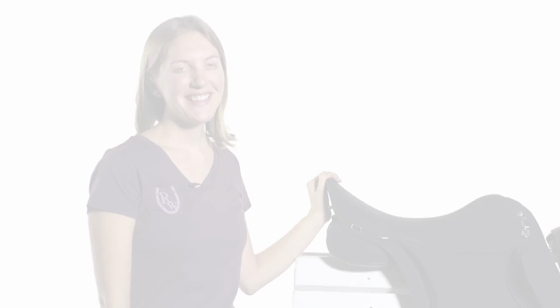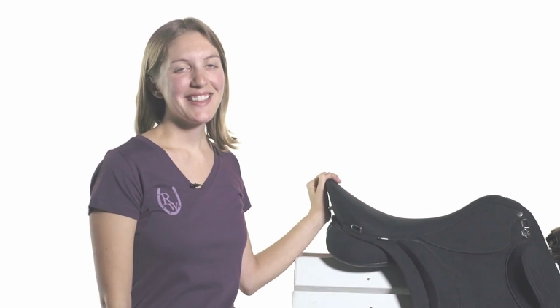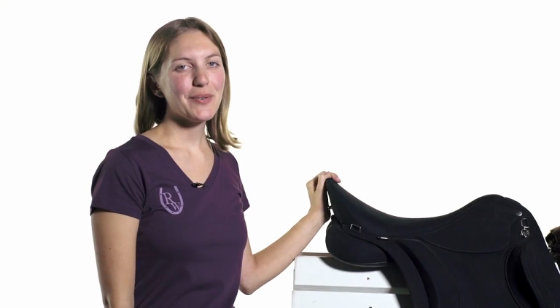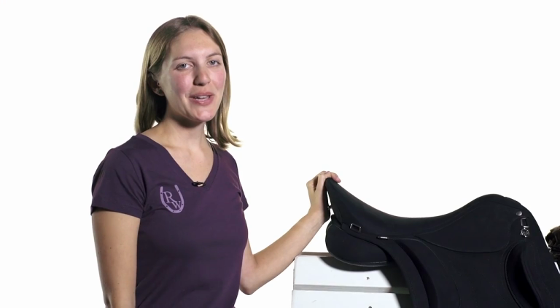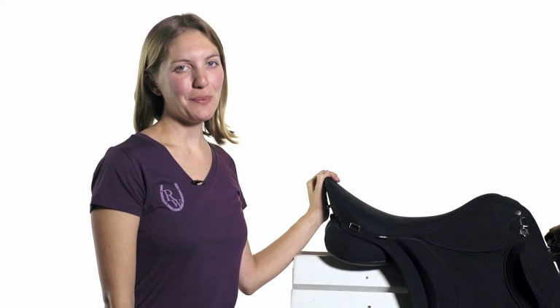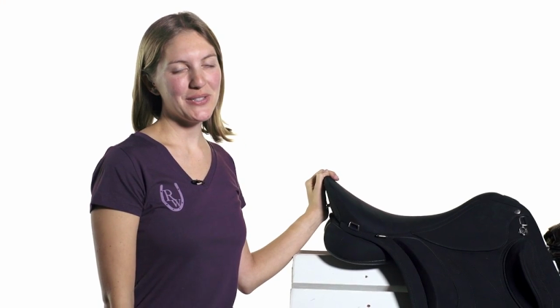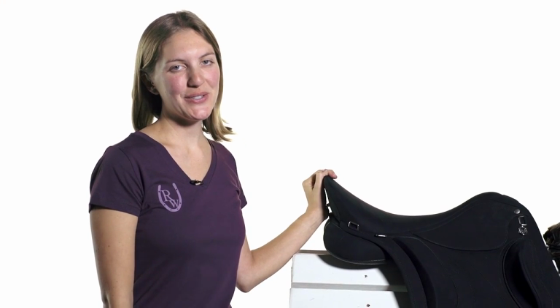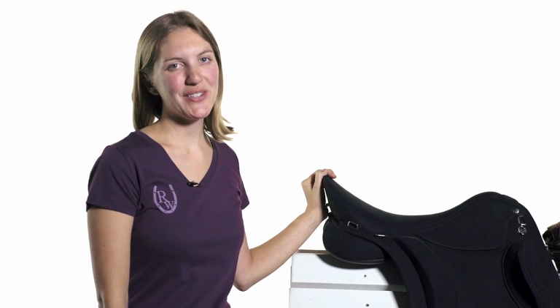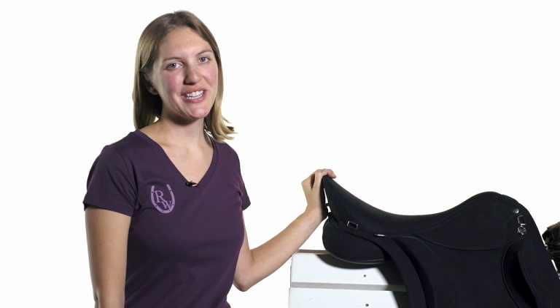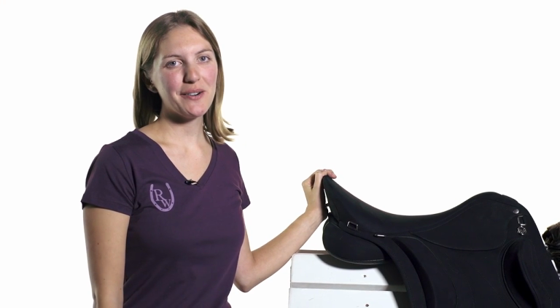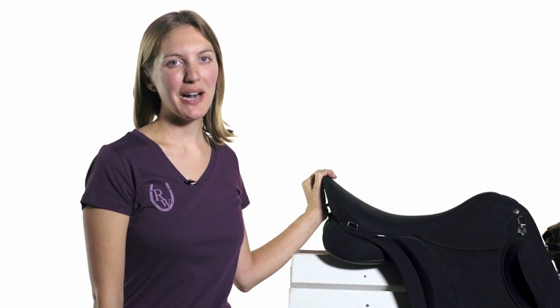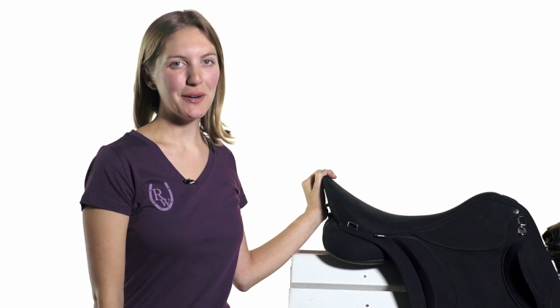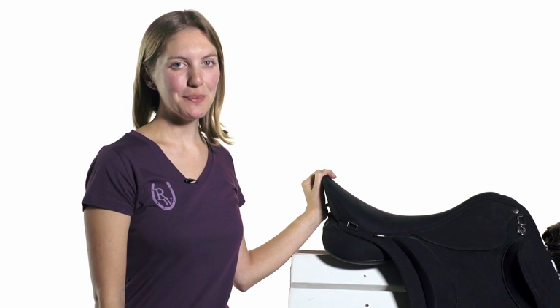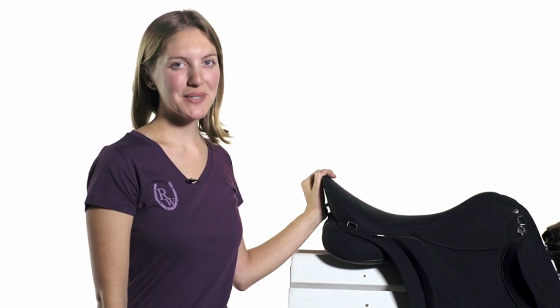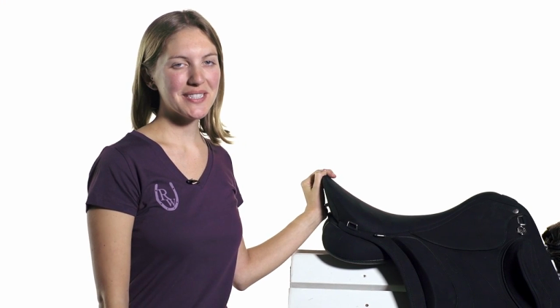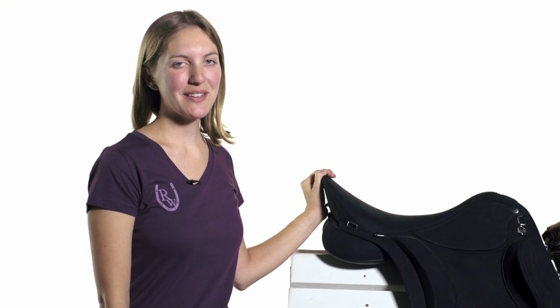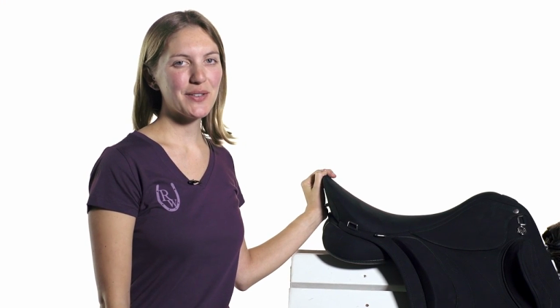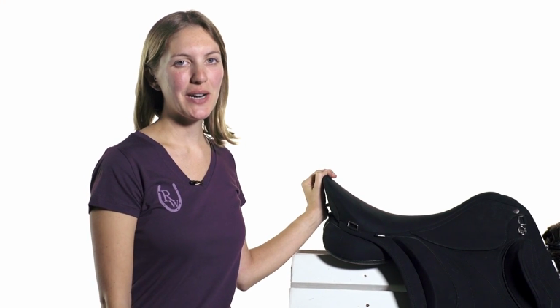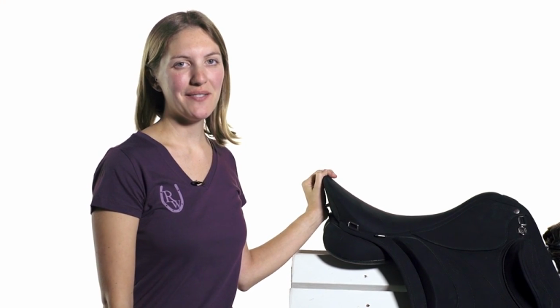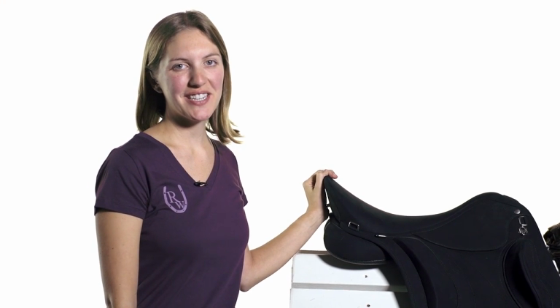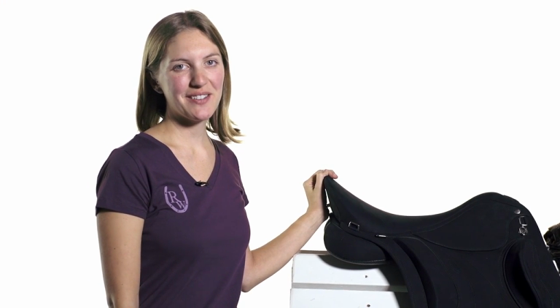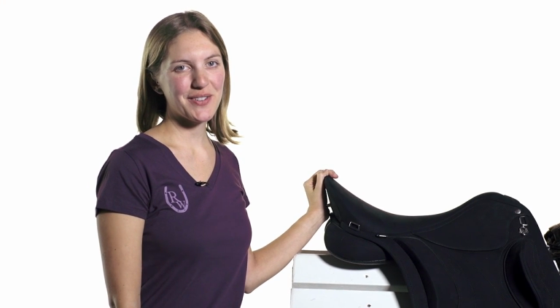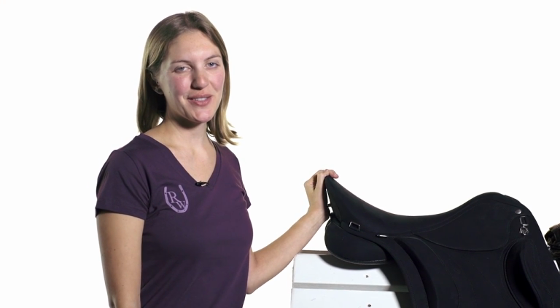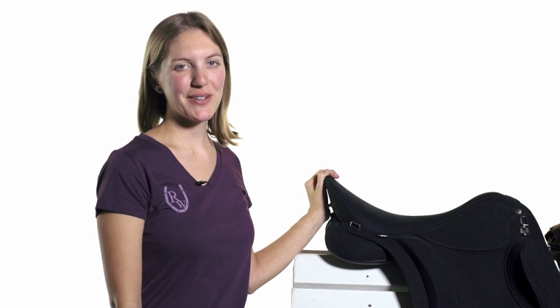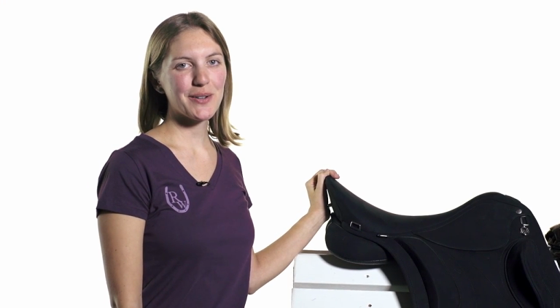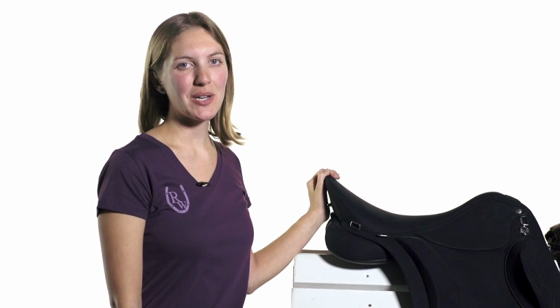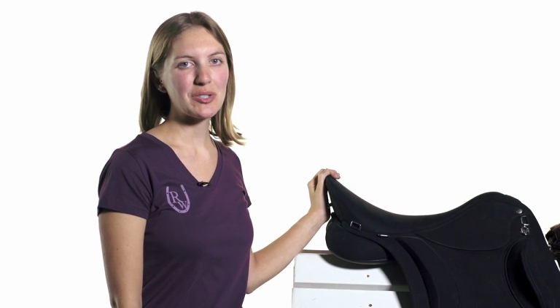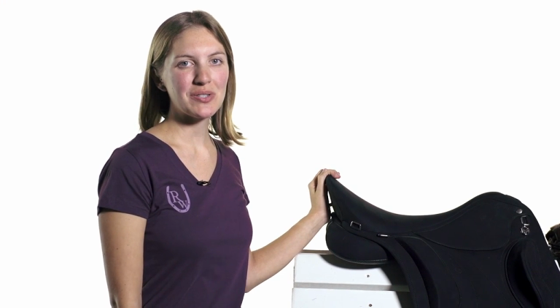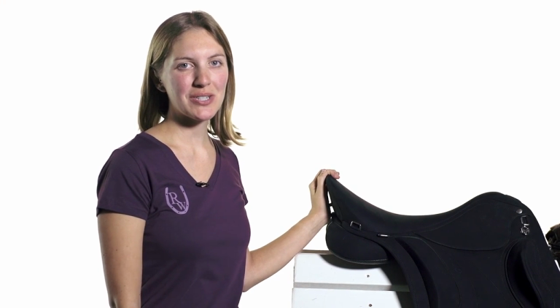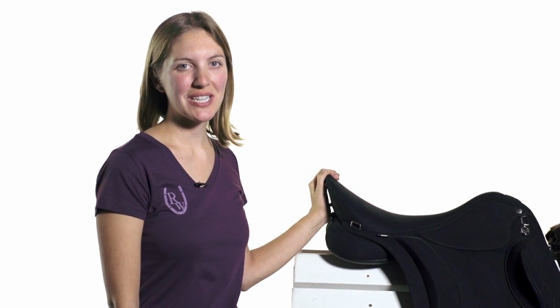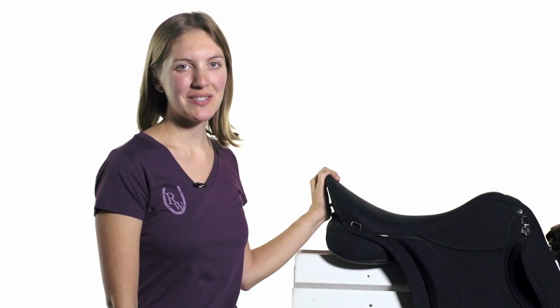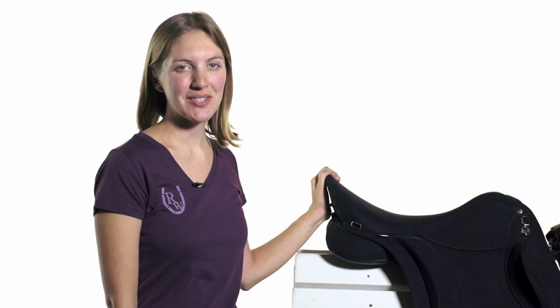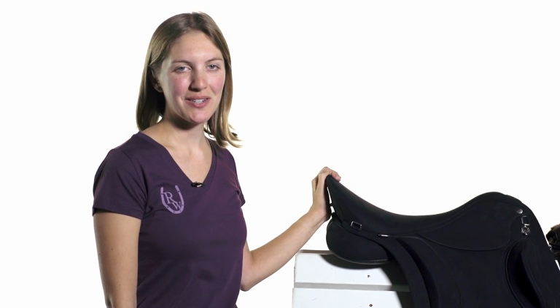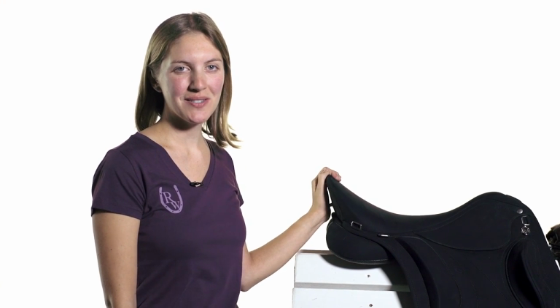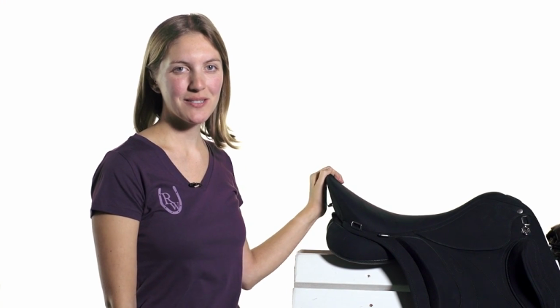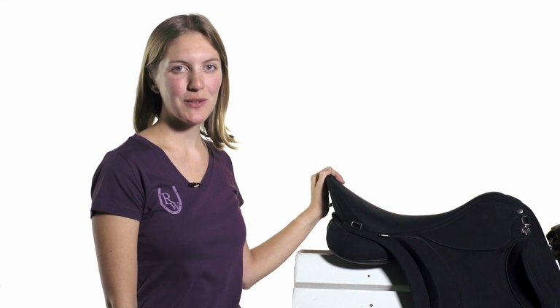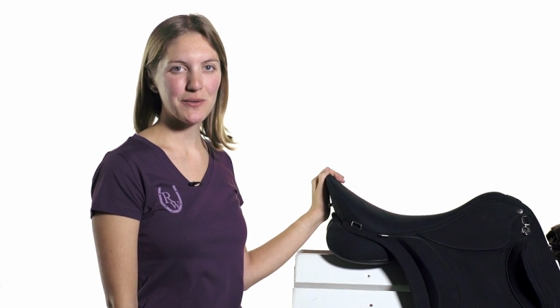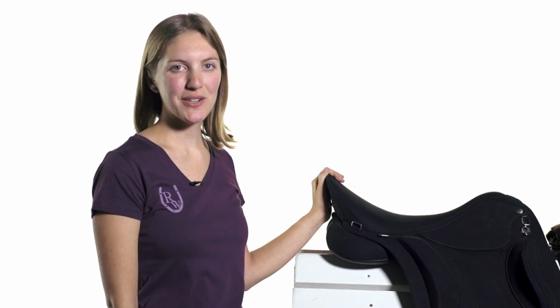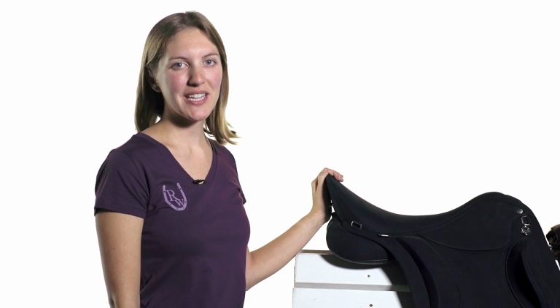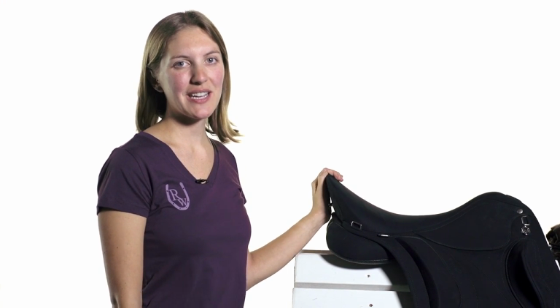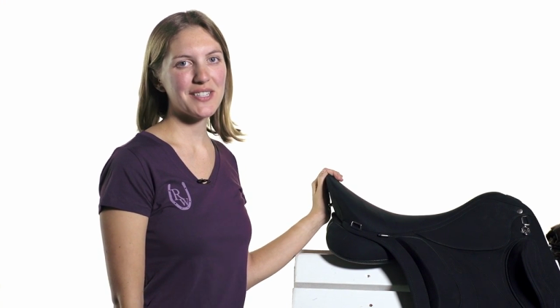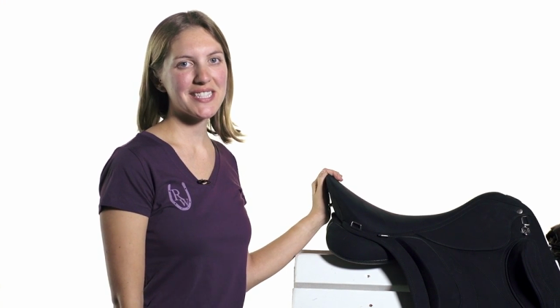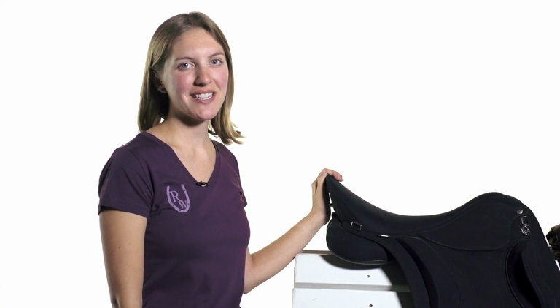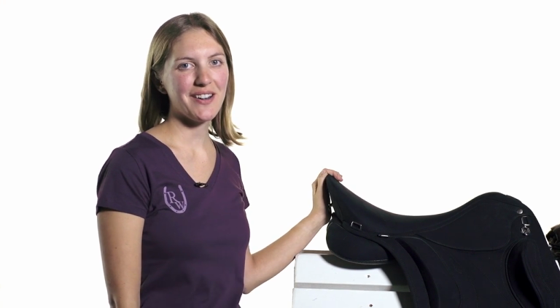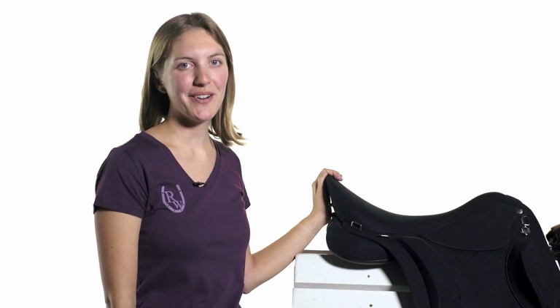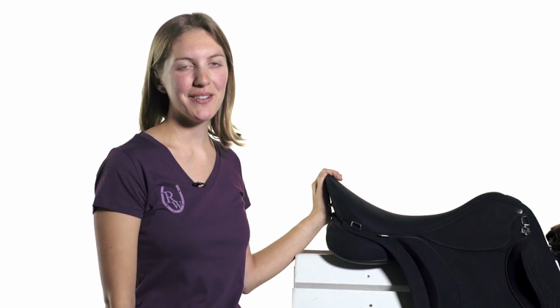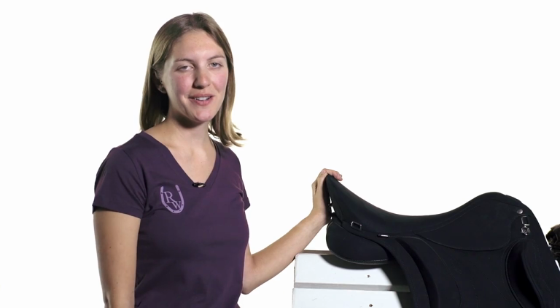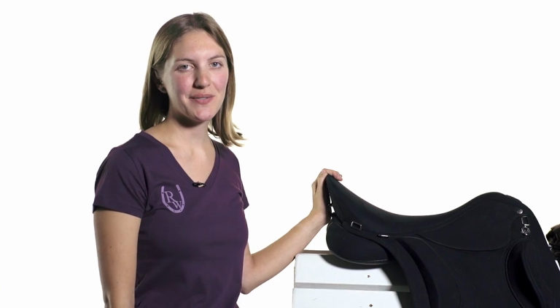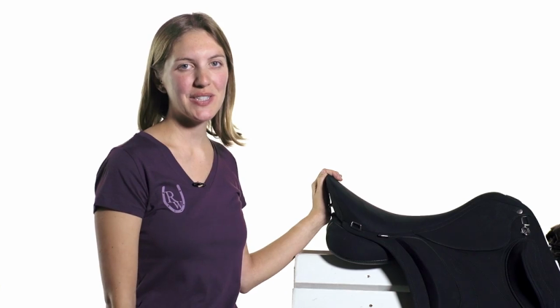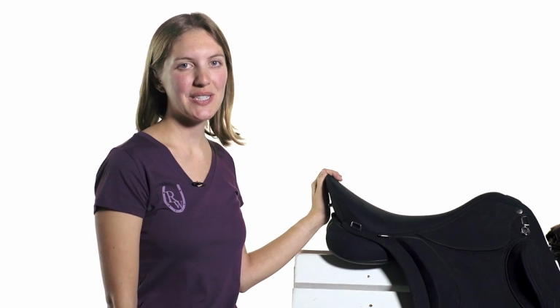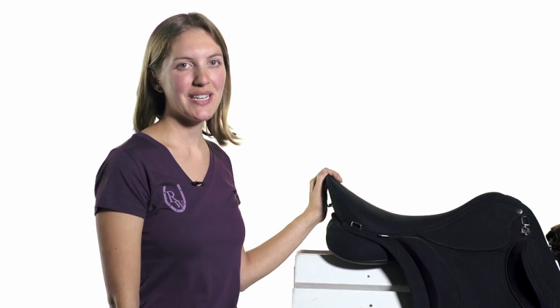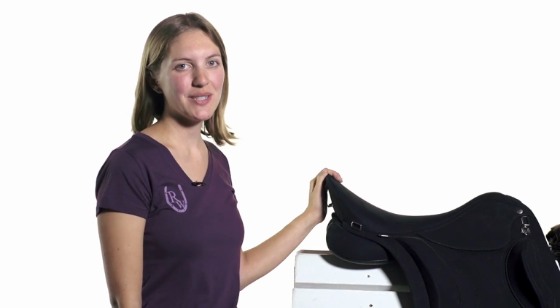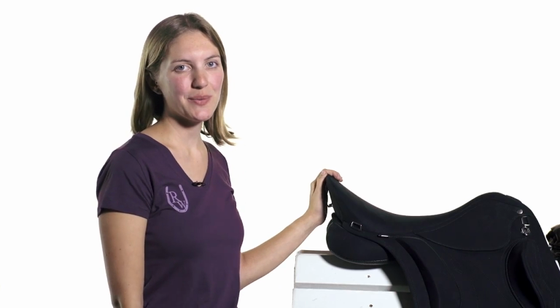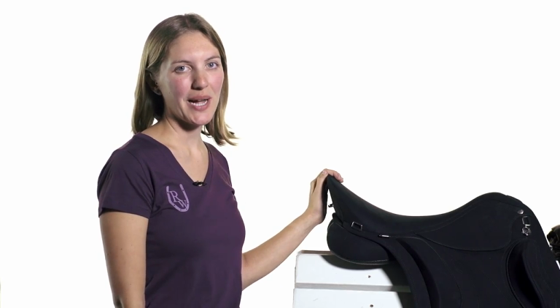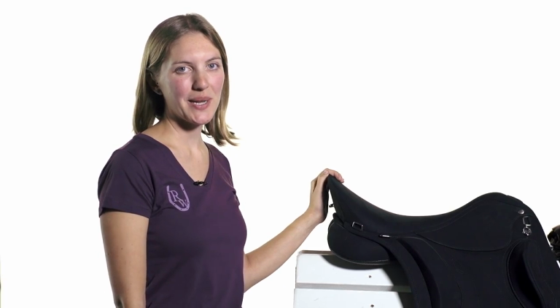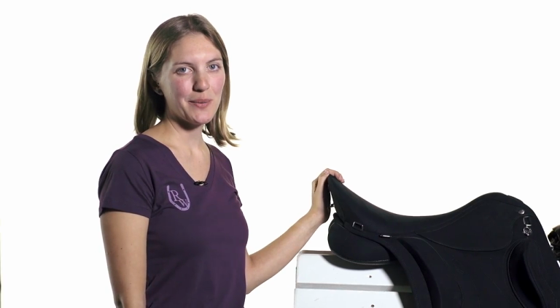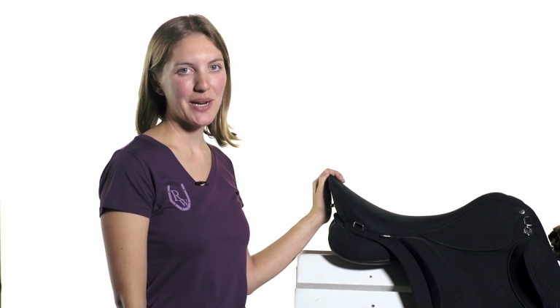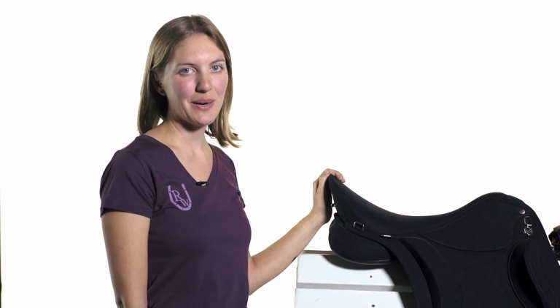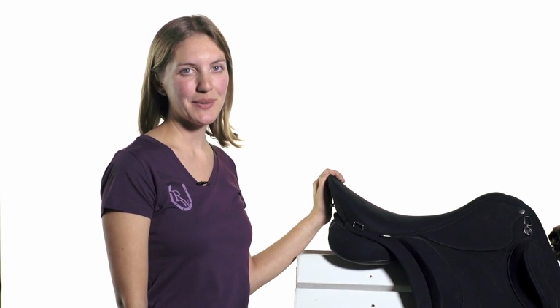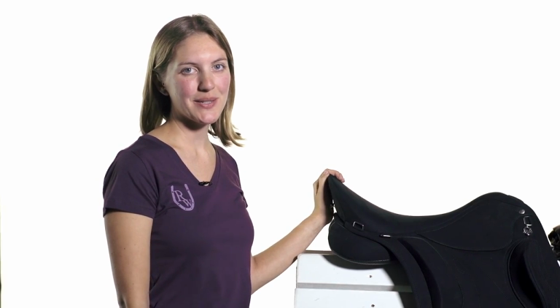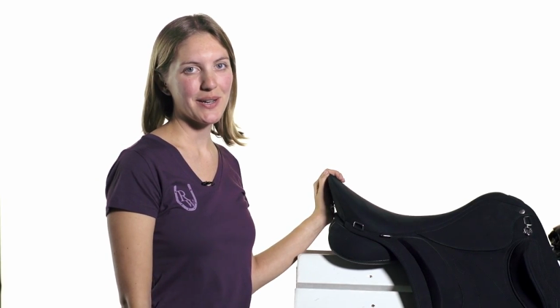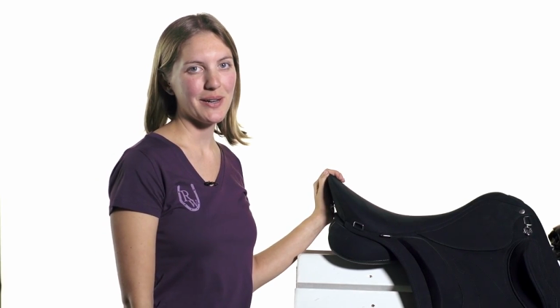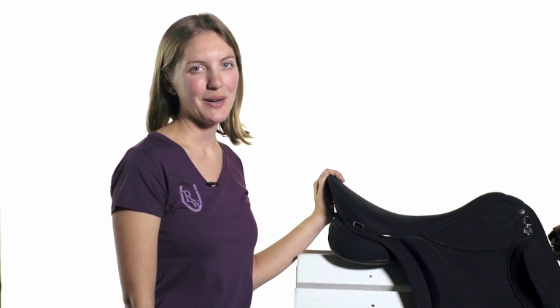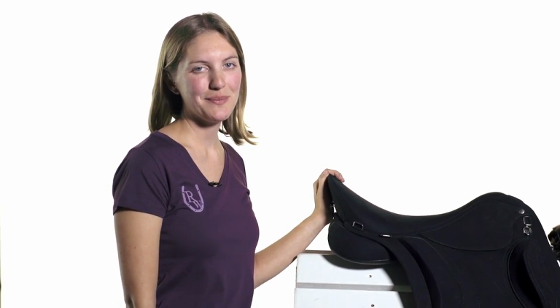We hope this video helps. If you have any further questions or concerns feel free to give us a call or visit us at ridingwarehouse.com.